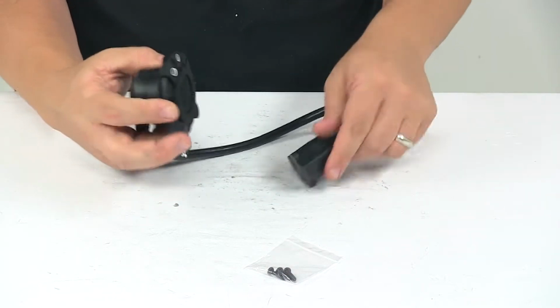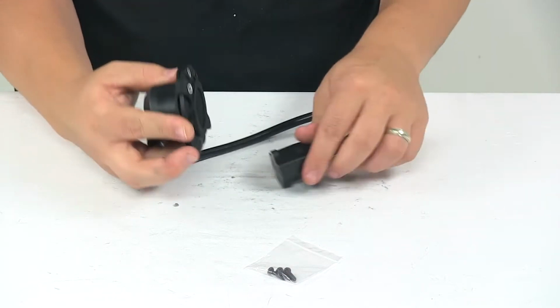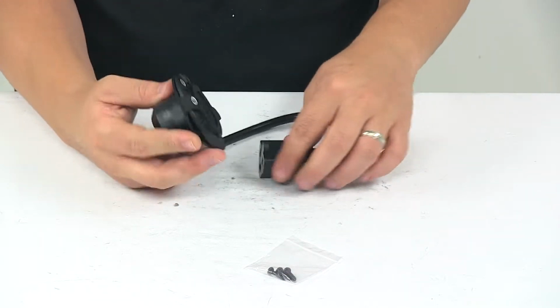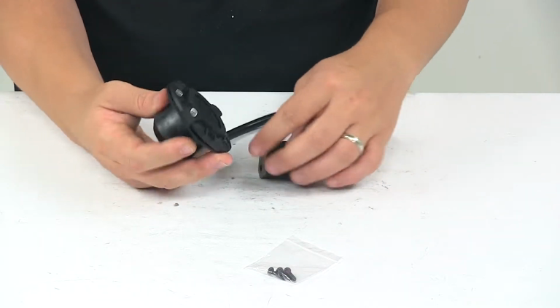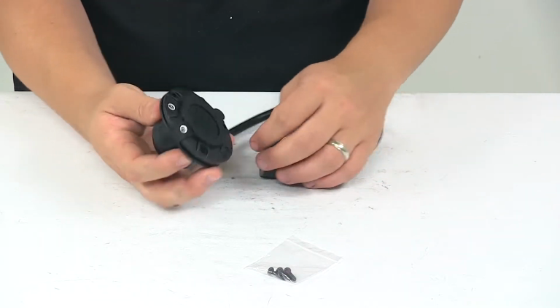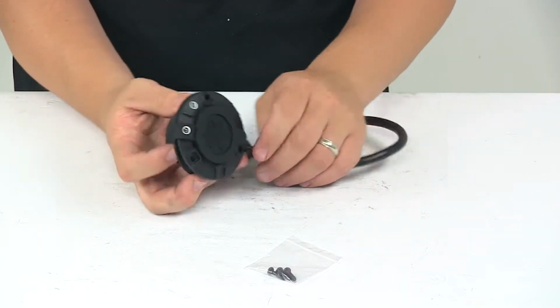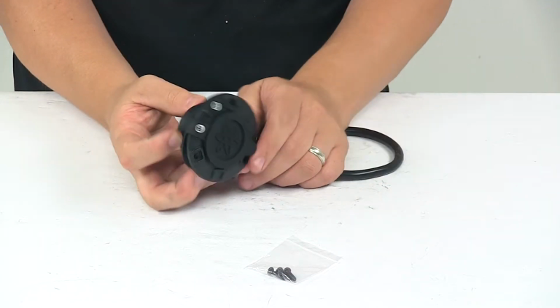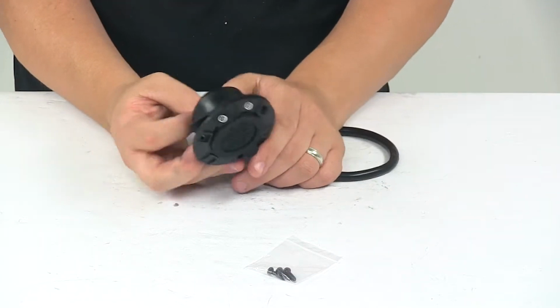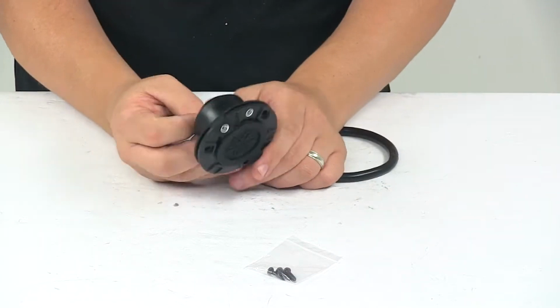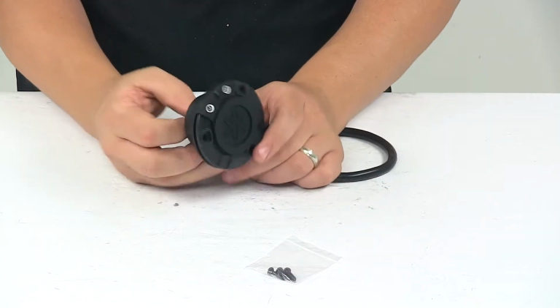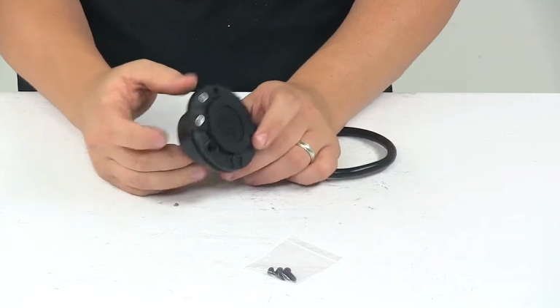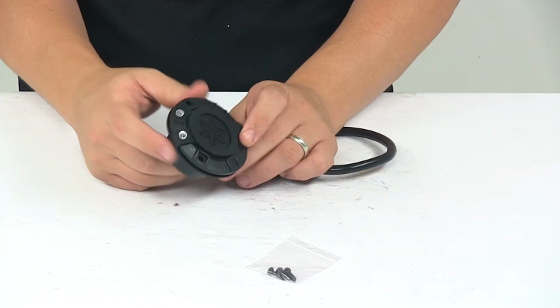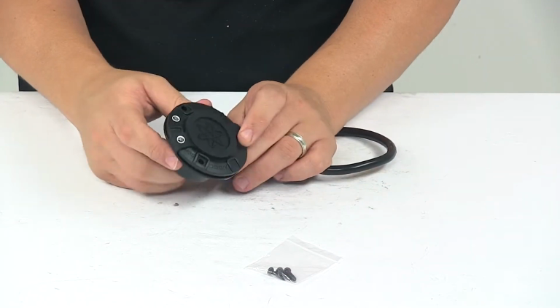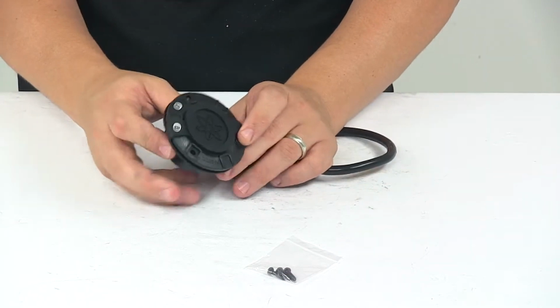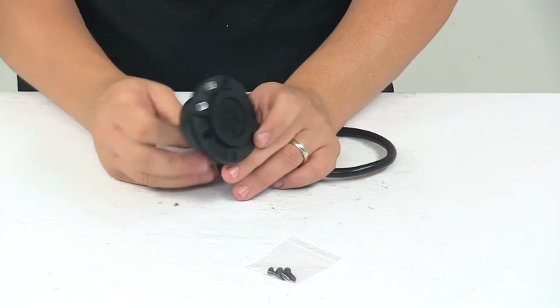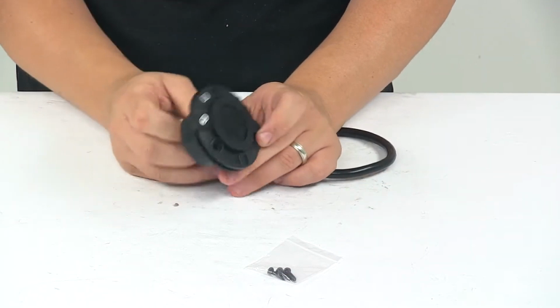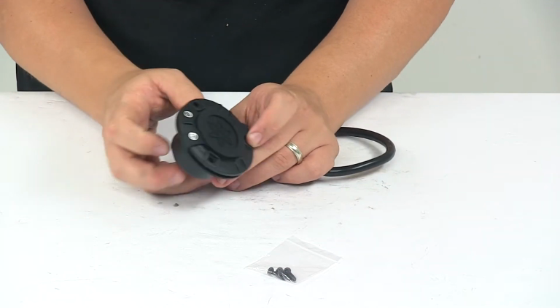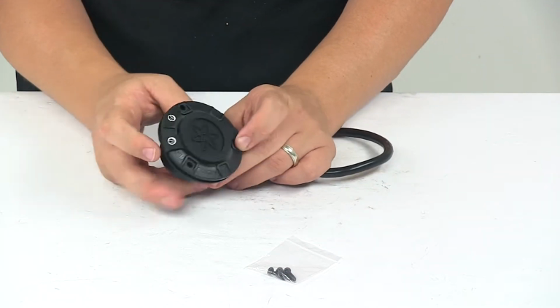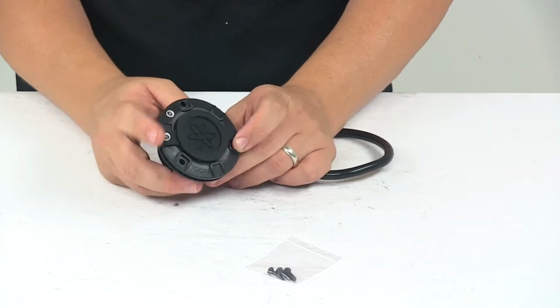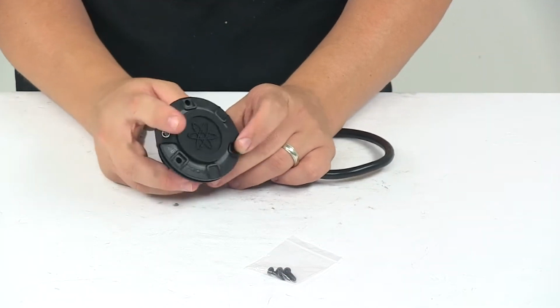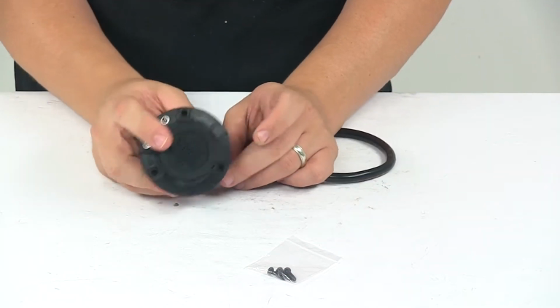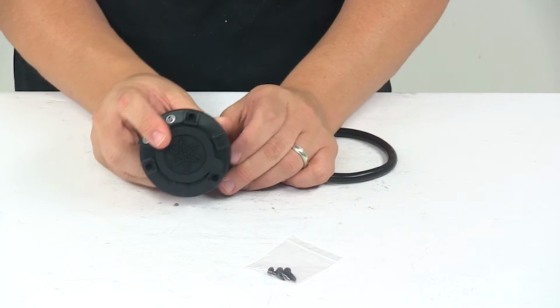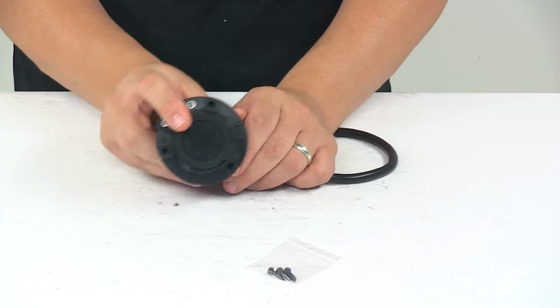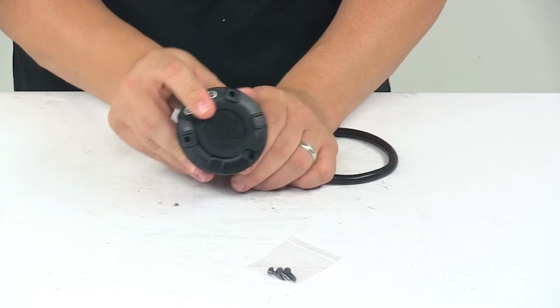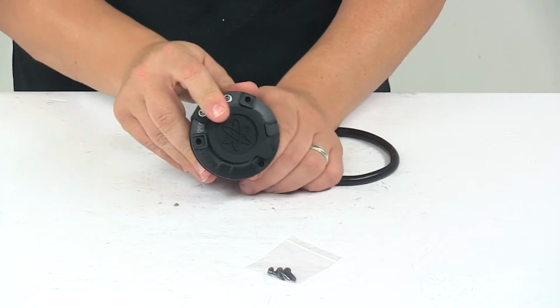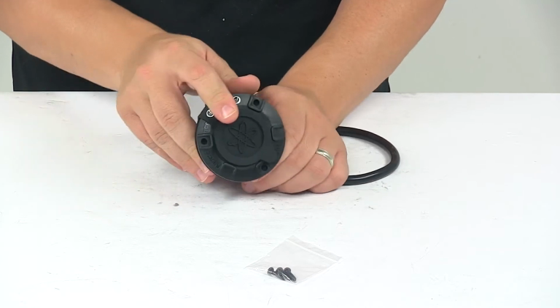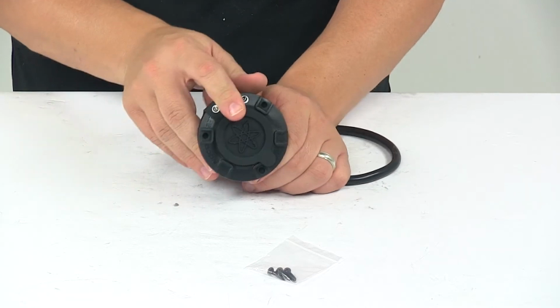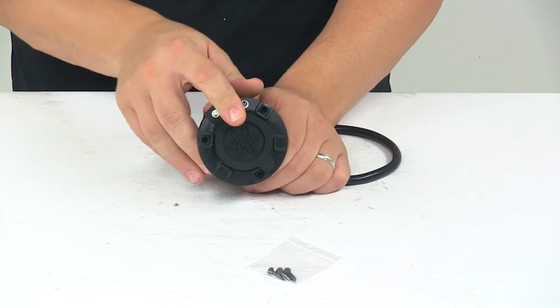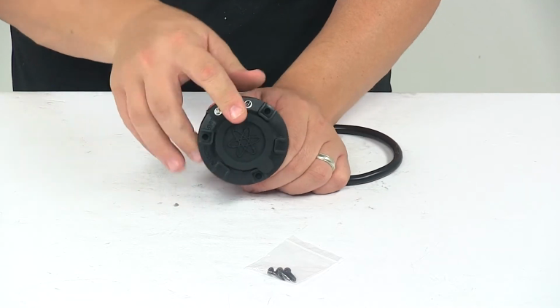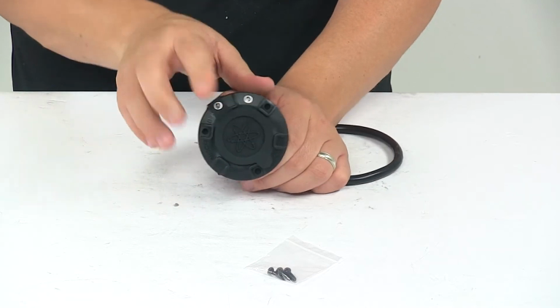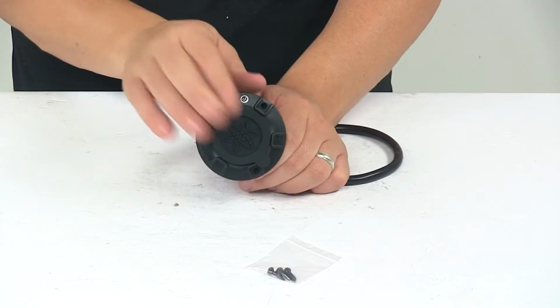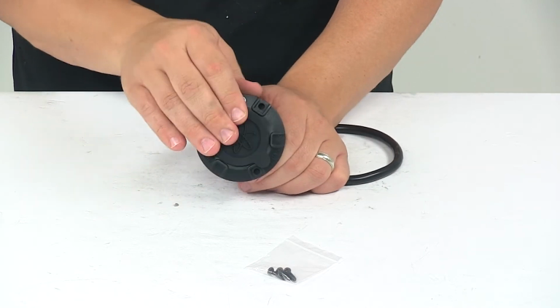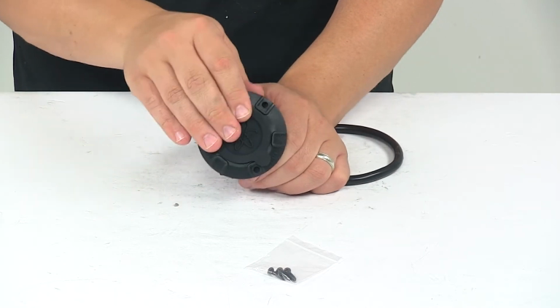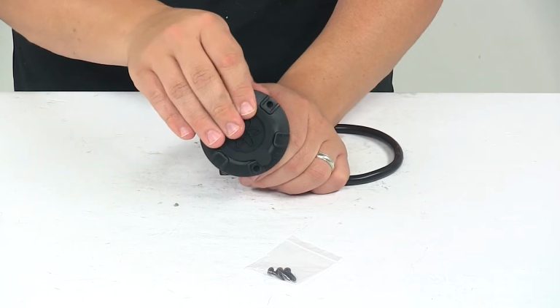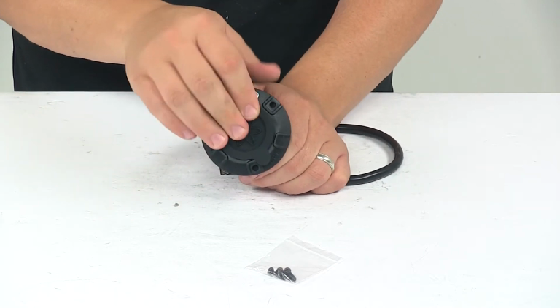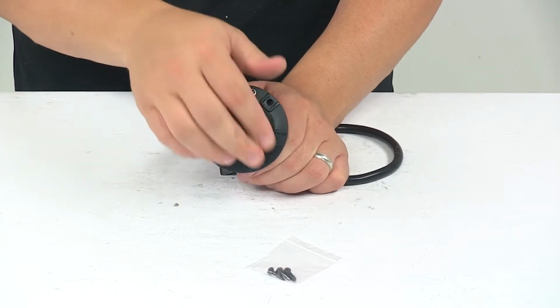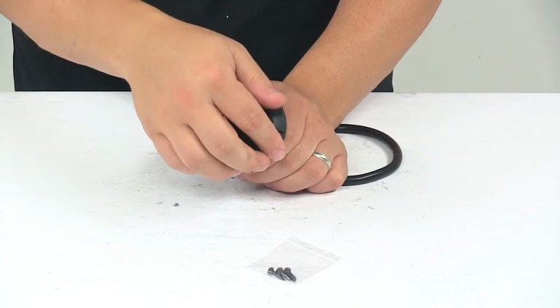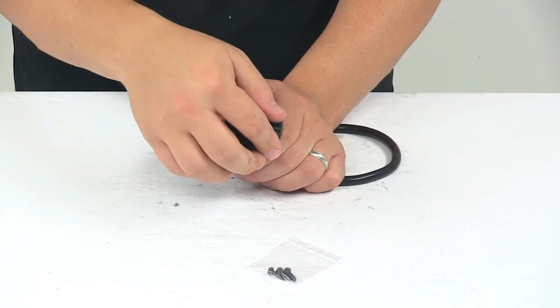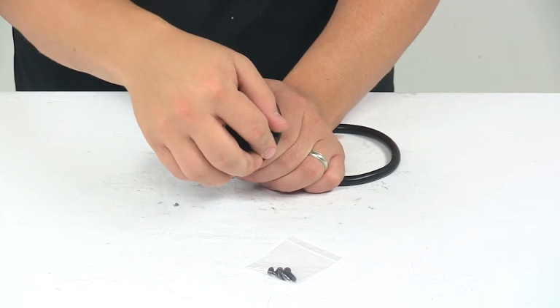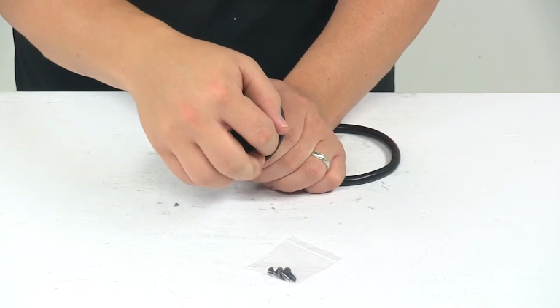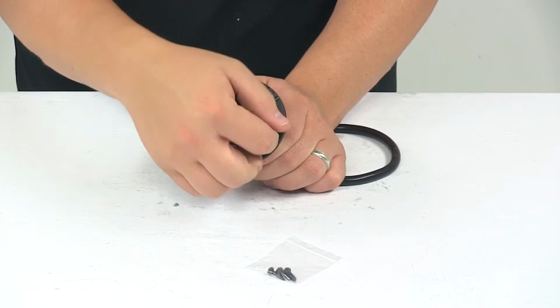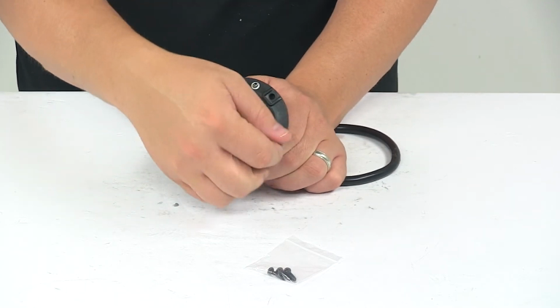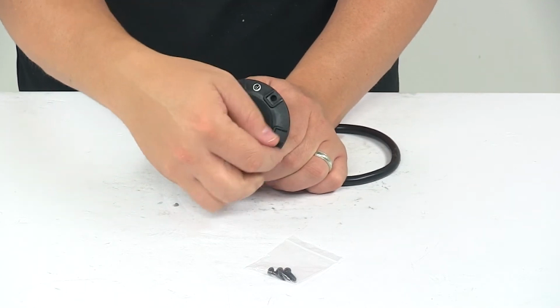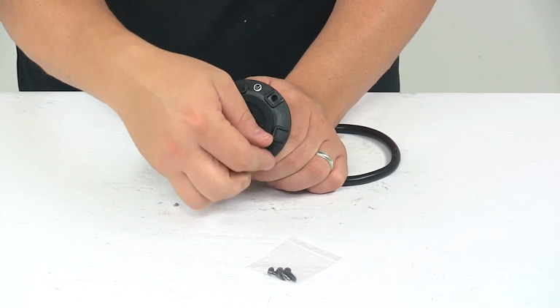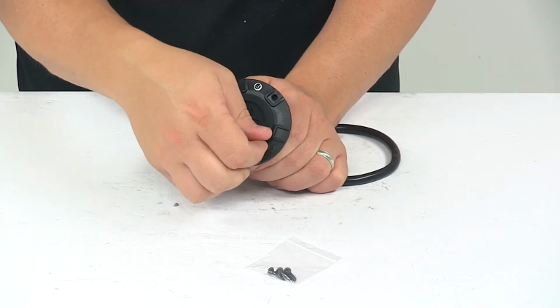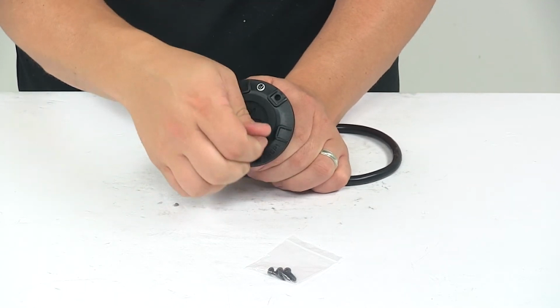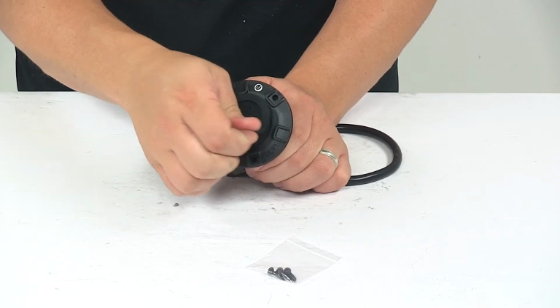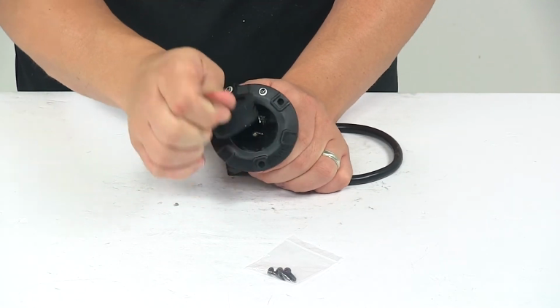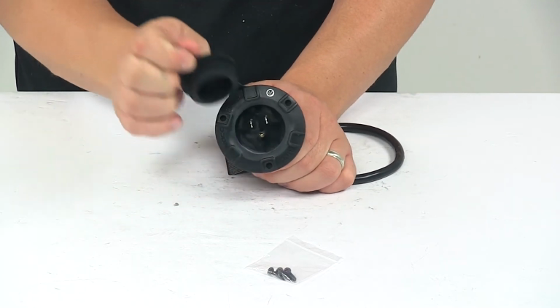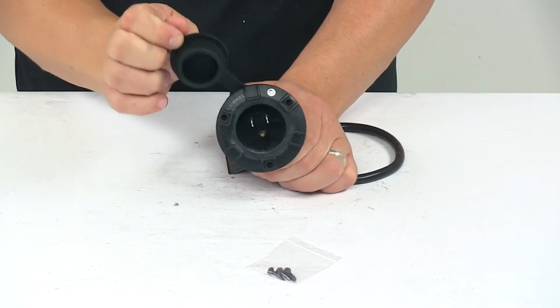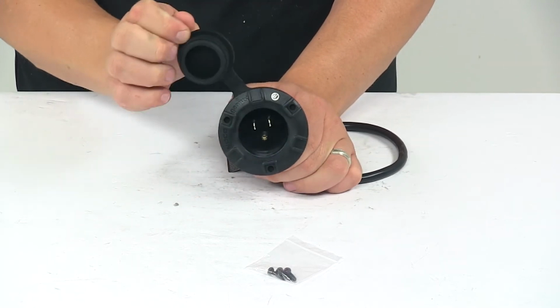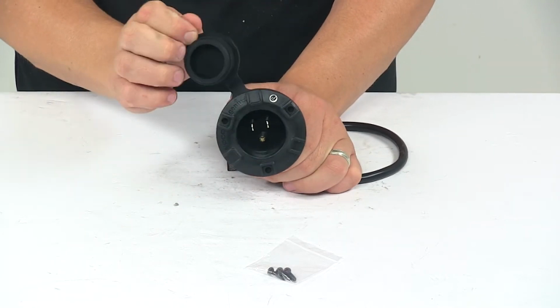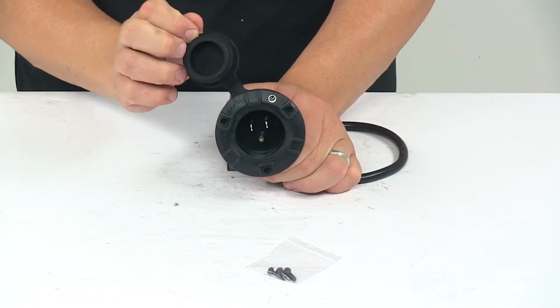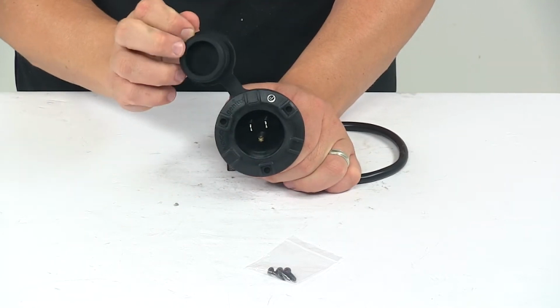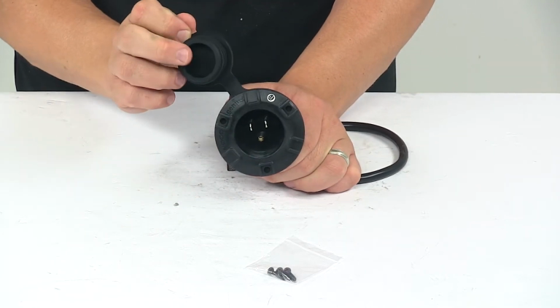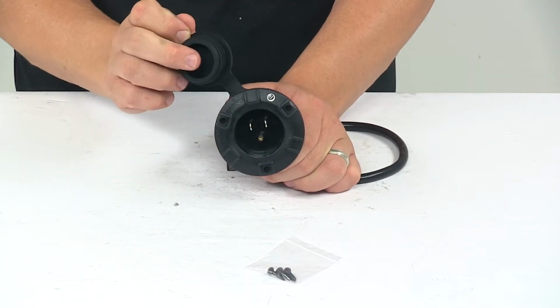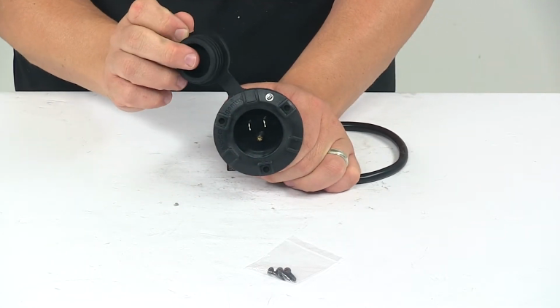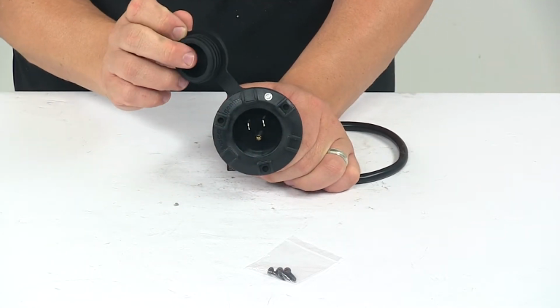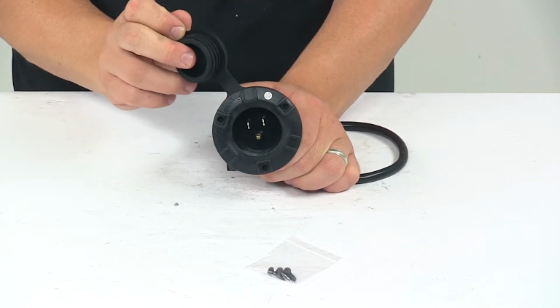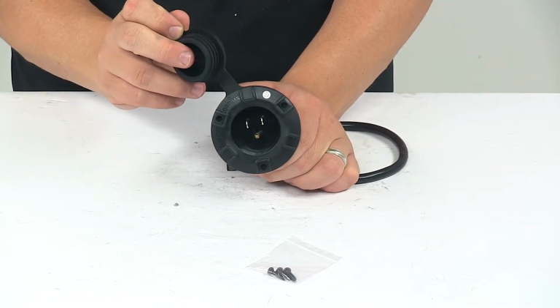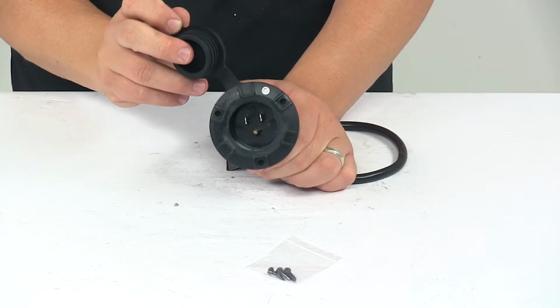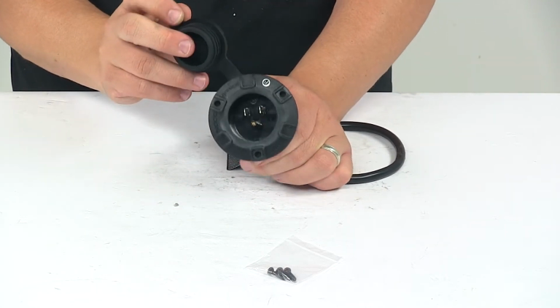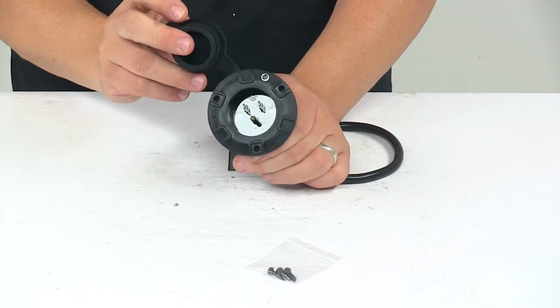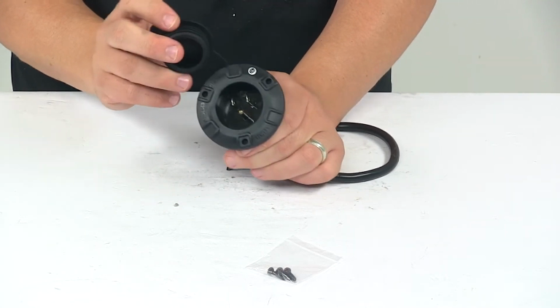We're looking at the nice water-resistant cap, which protects the prongs and keeps dirt and moisture away from the connection points.